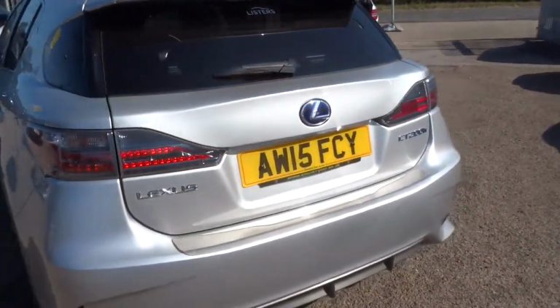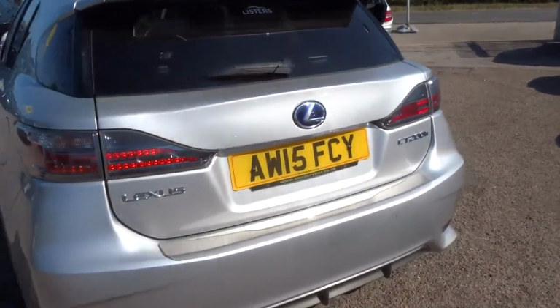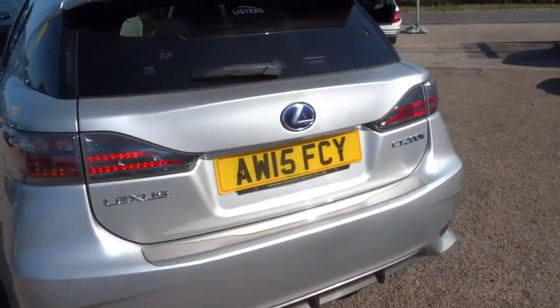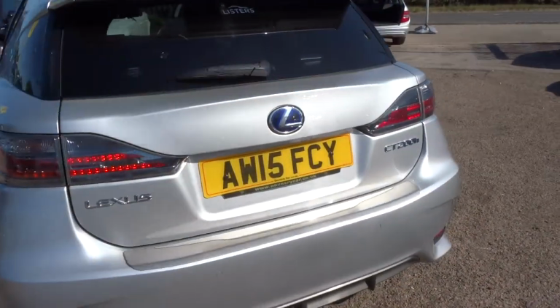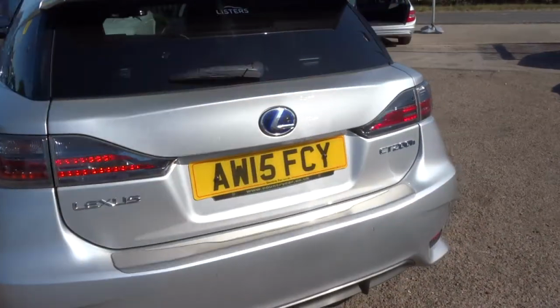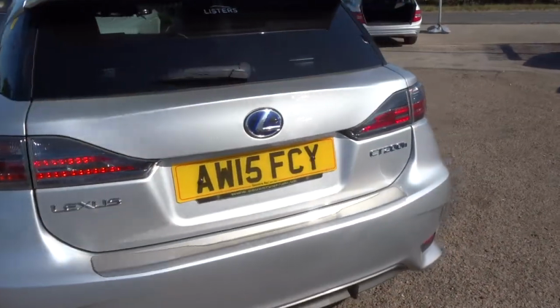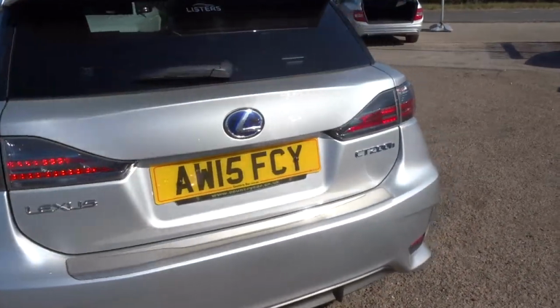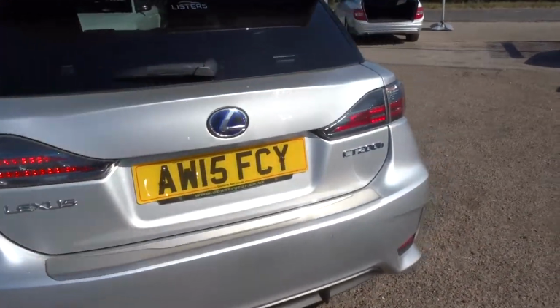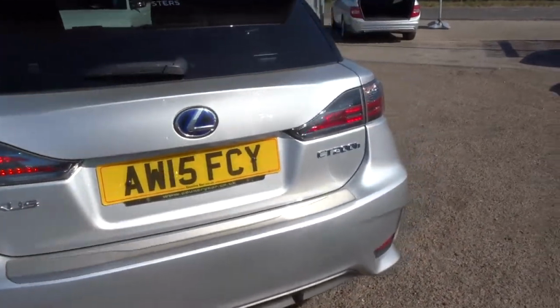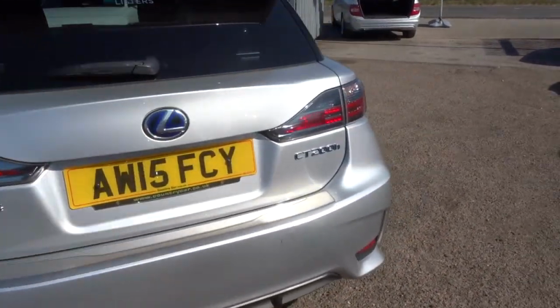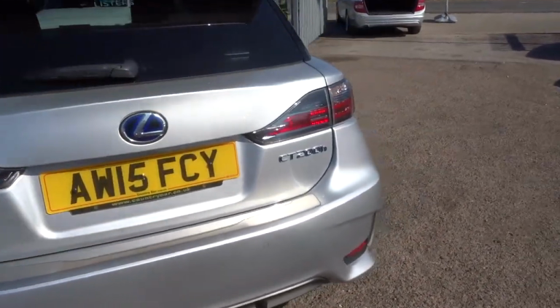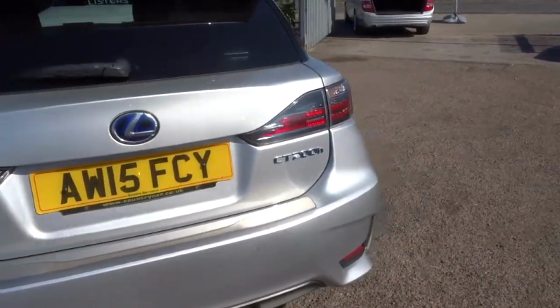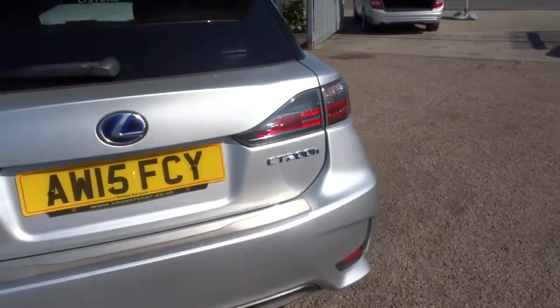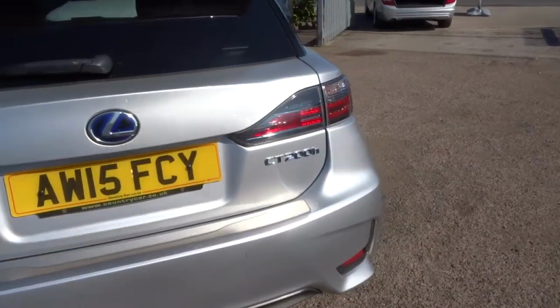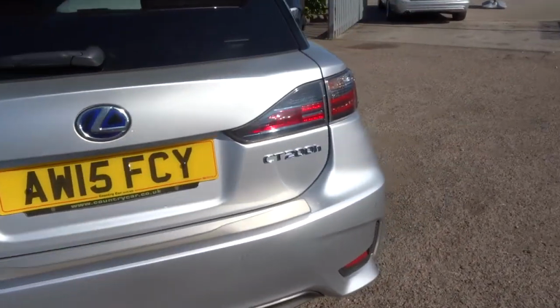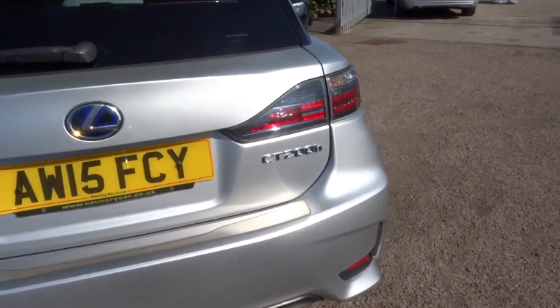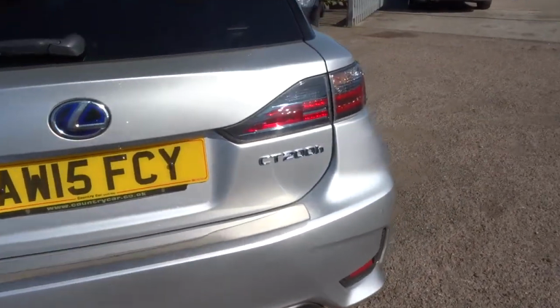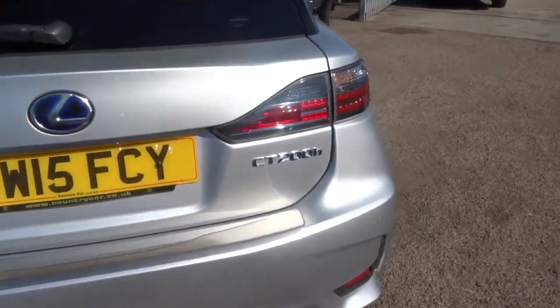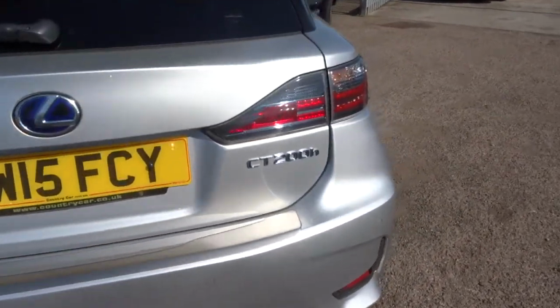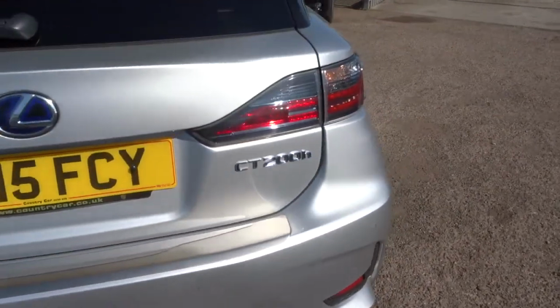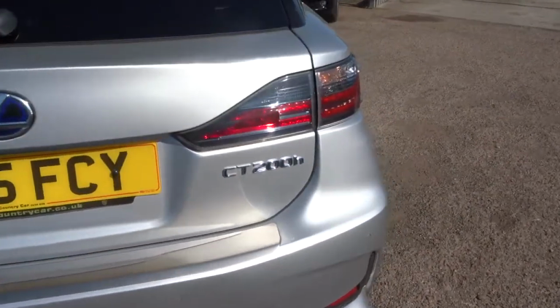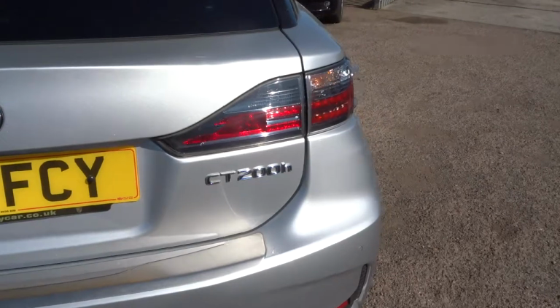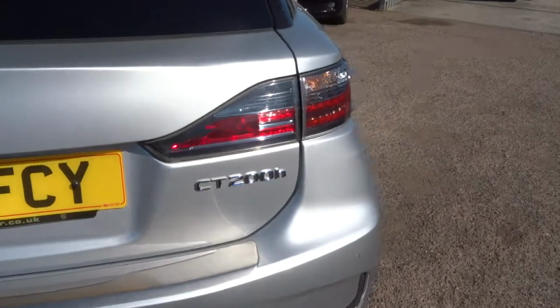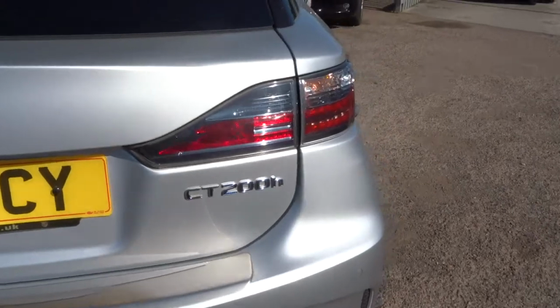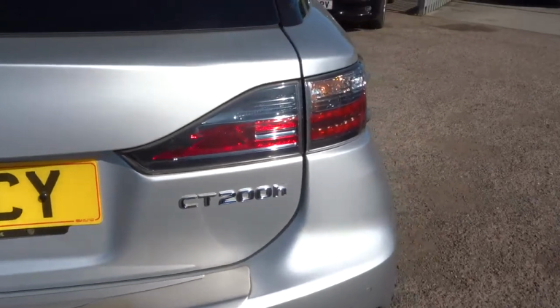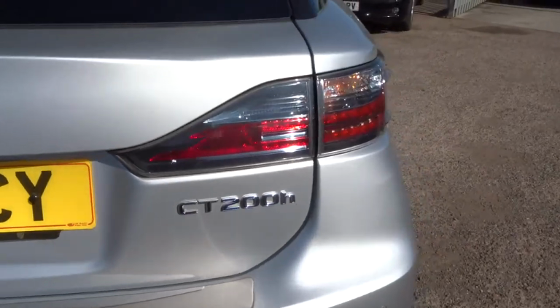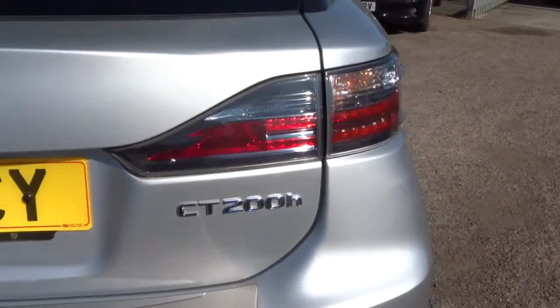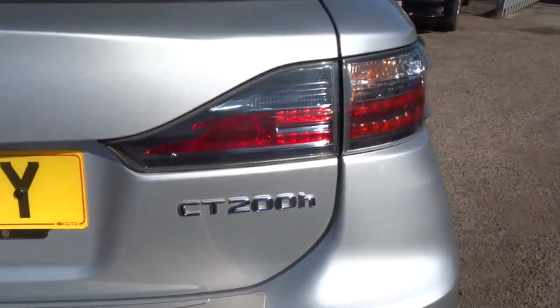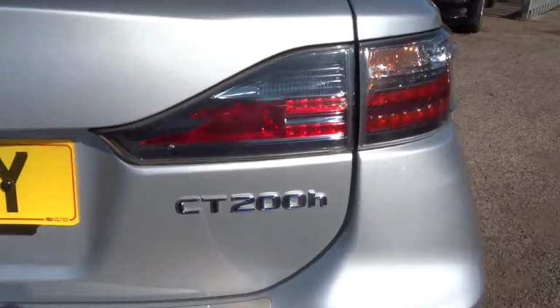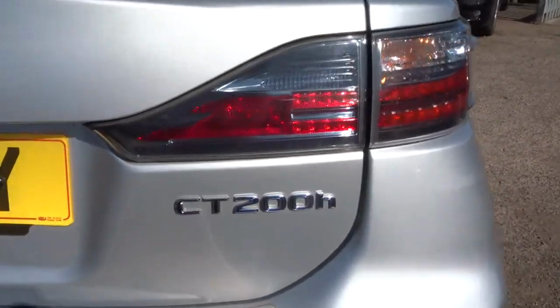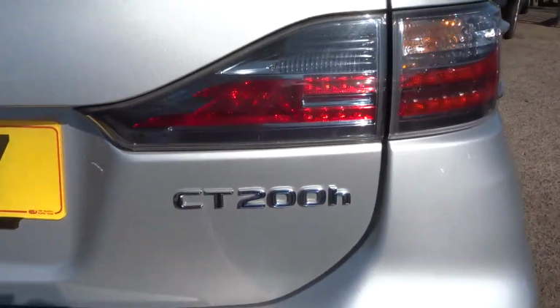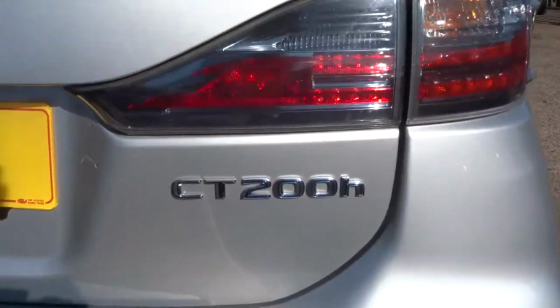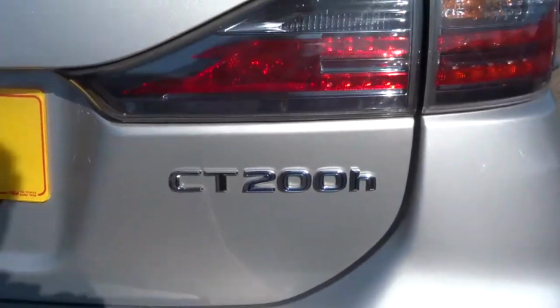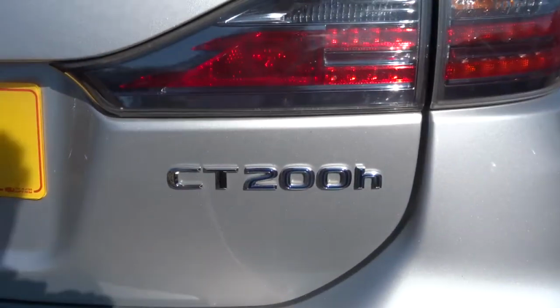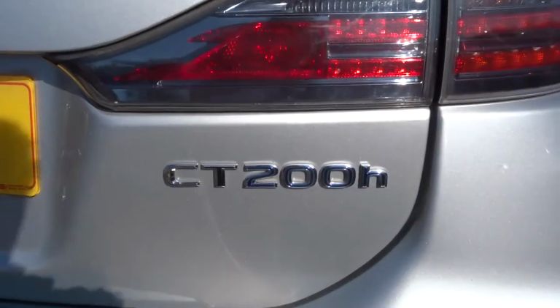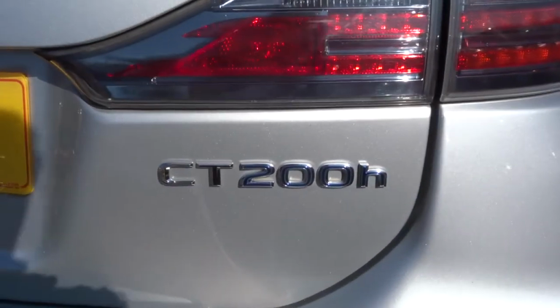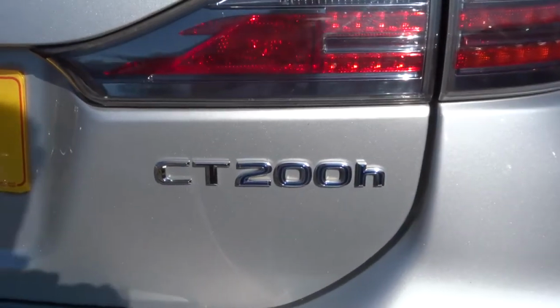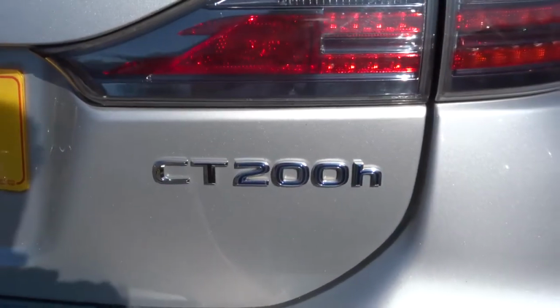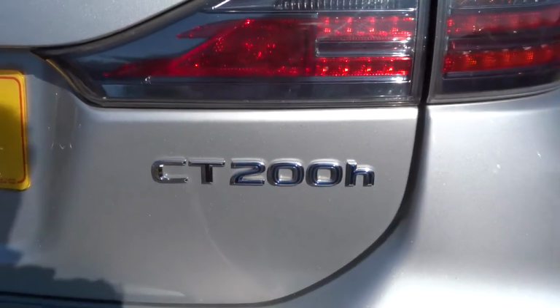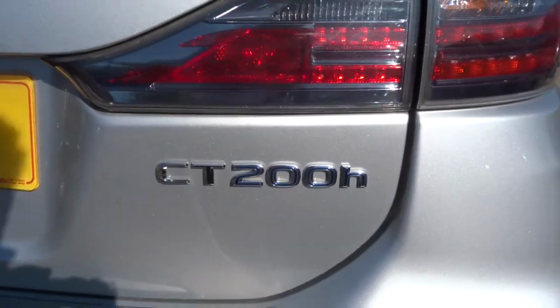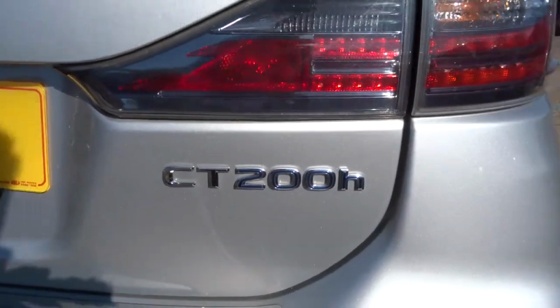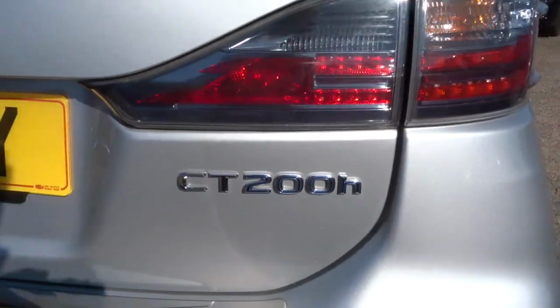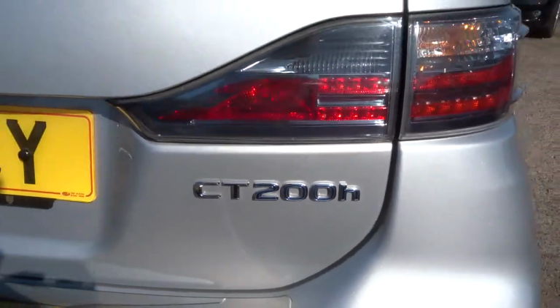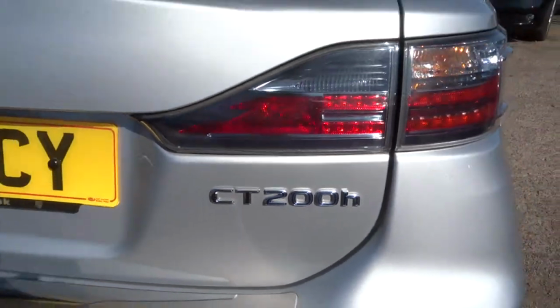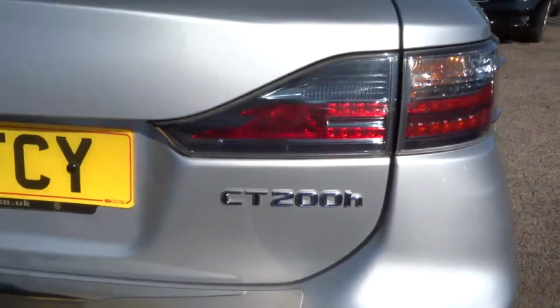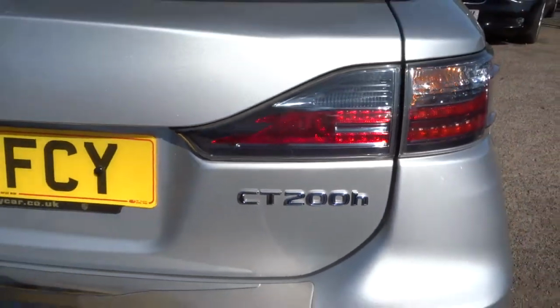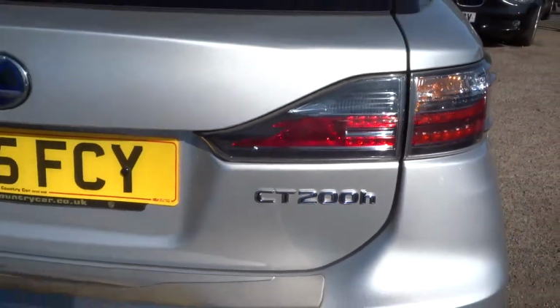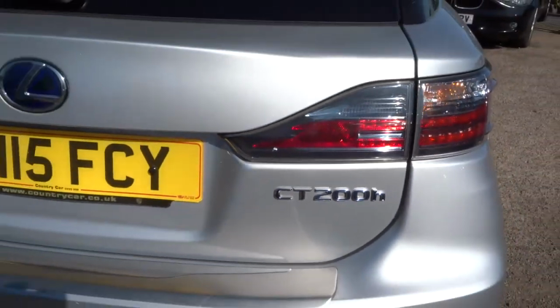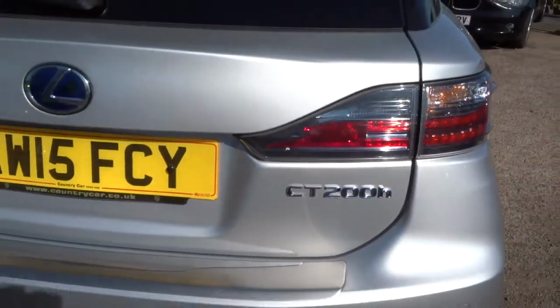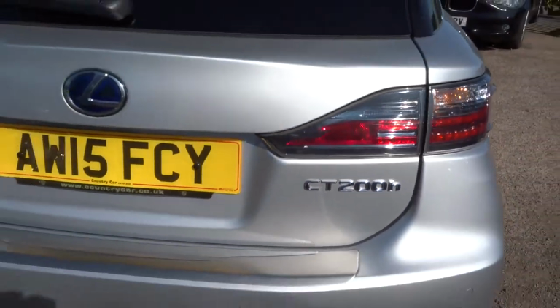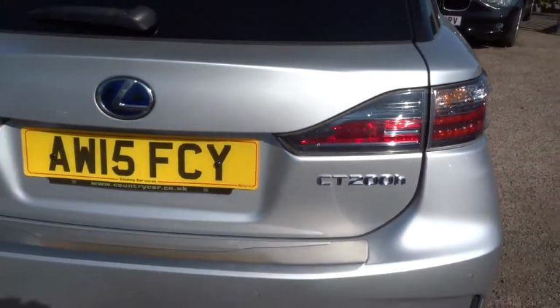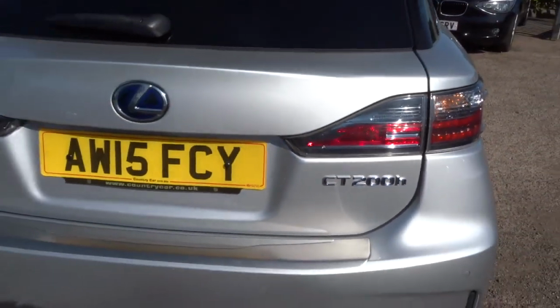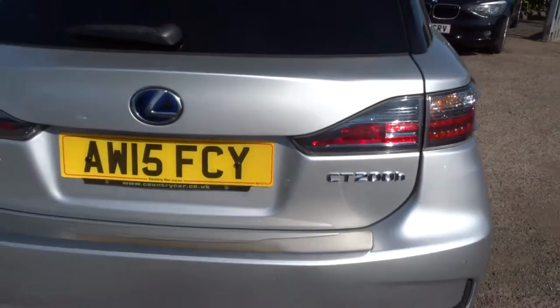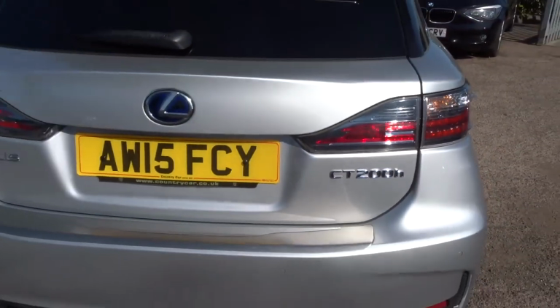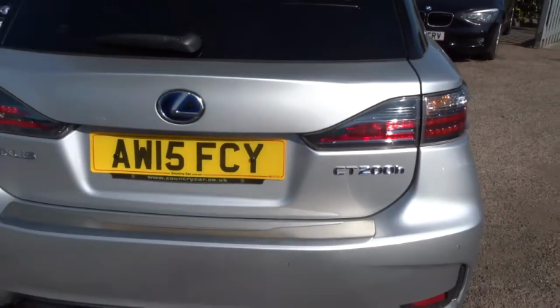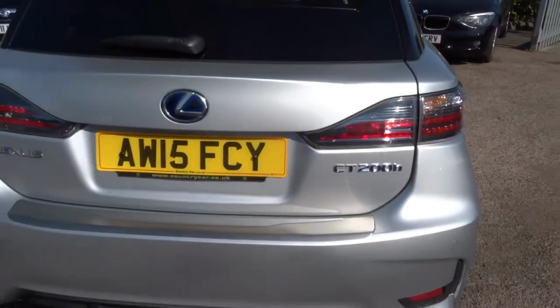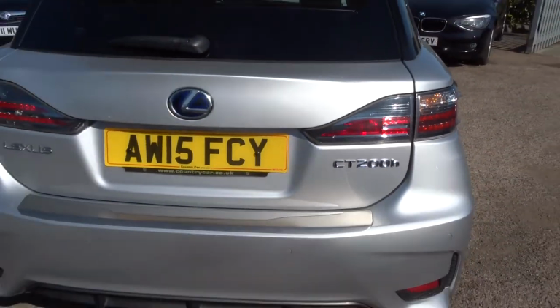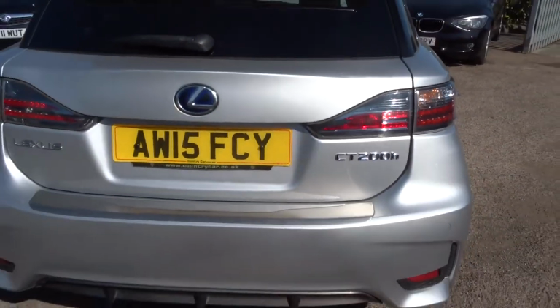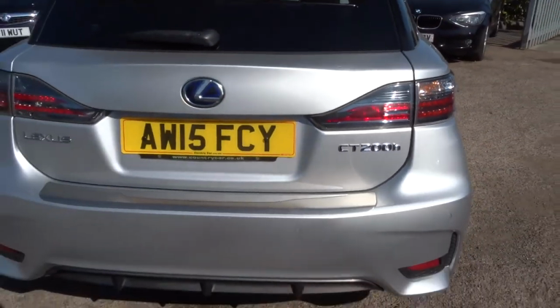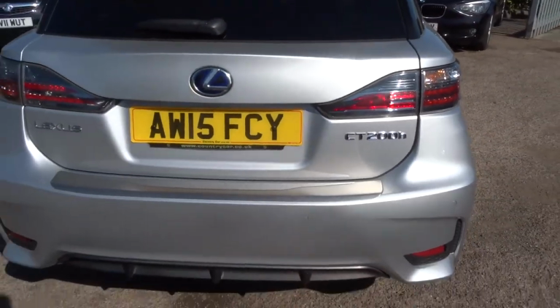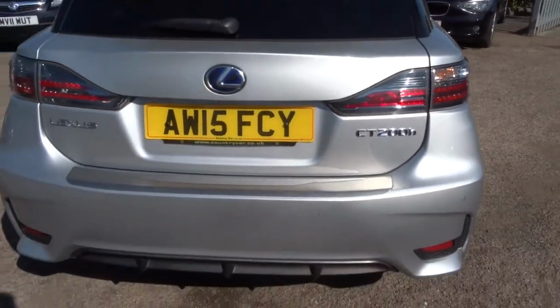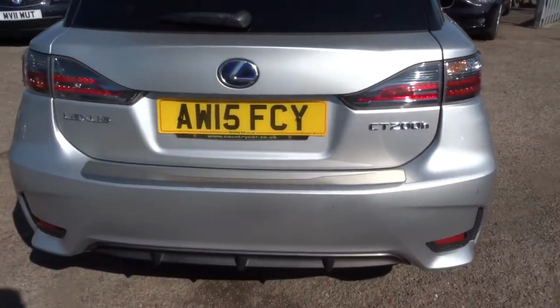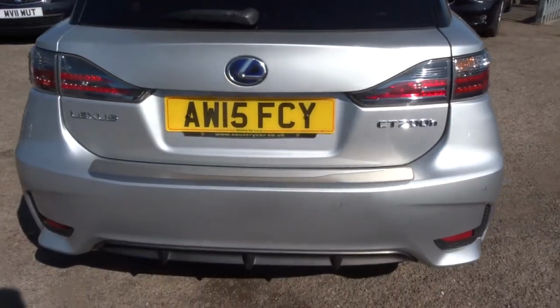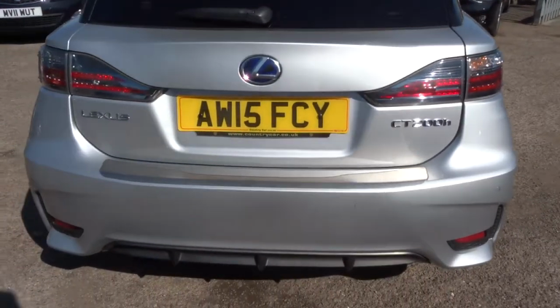It's really important at Country Car that we not only sell lovely cars, but we prove to you that we sell lovely cars.